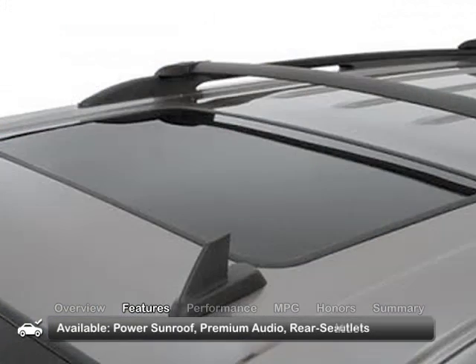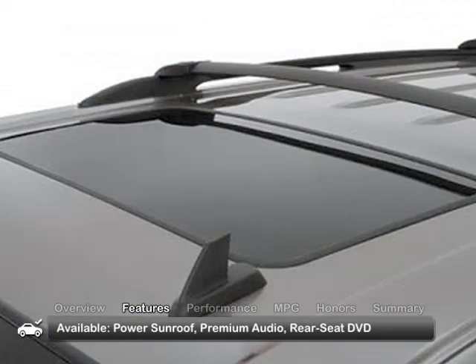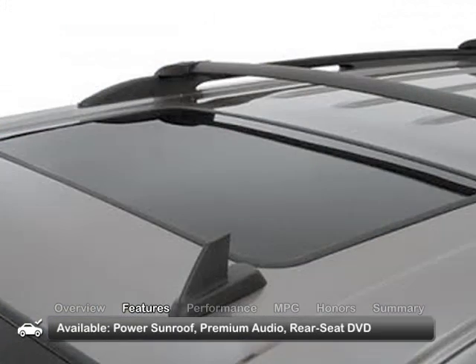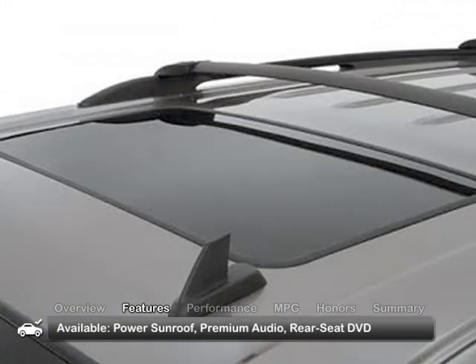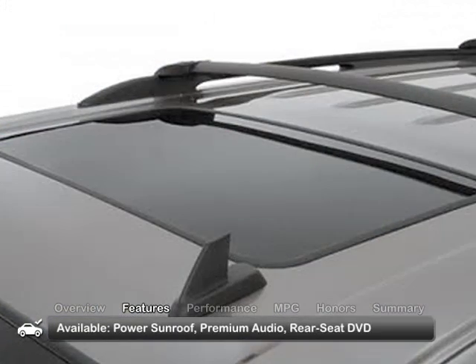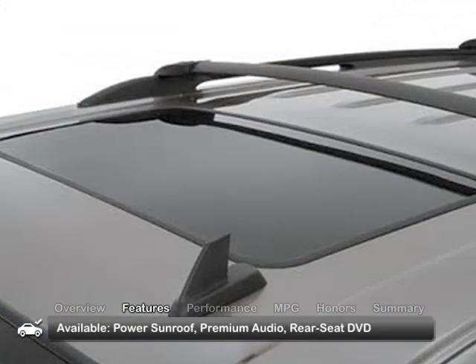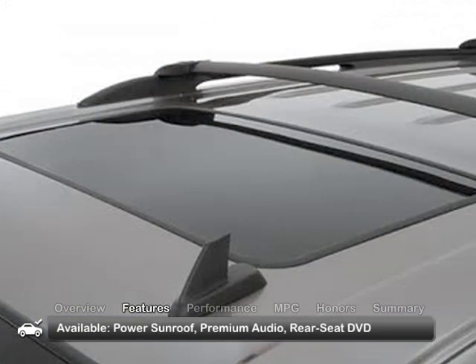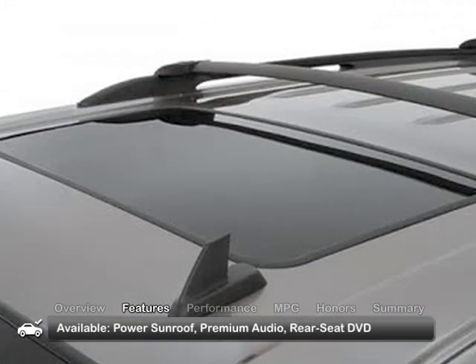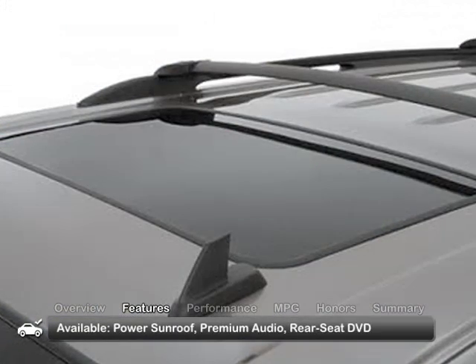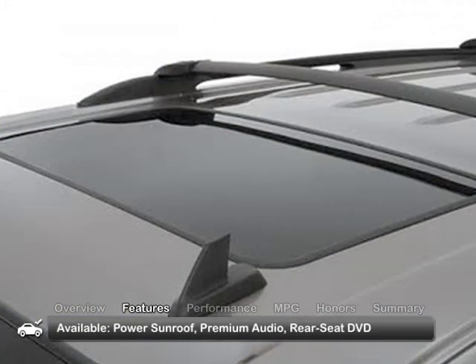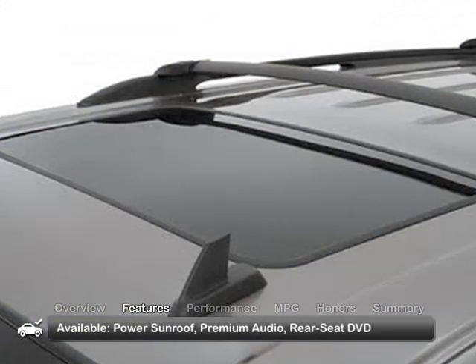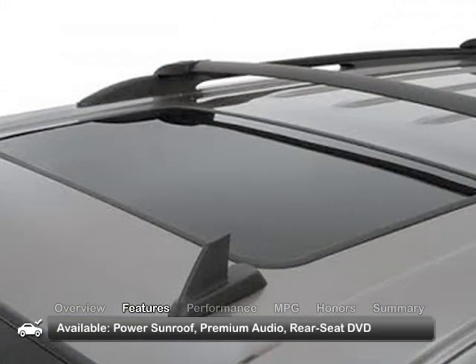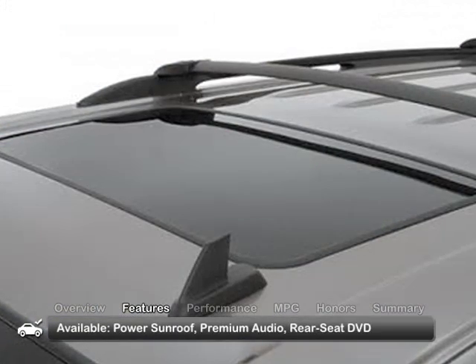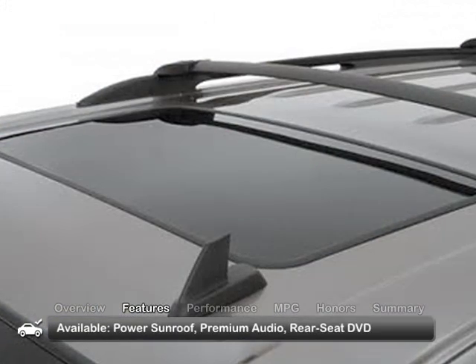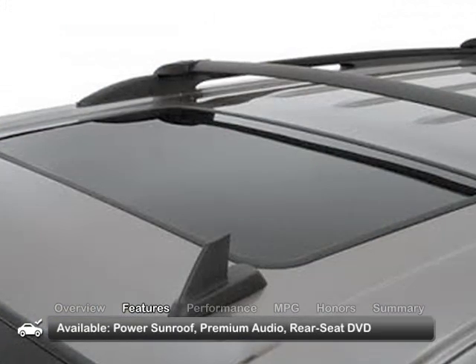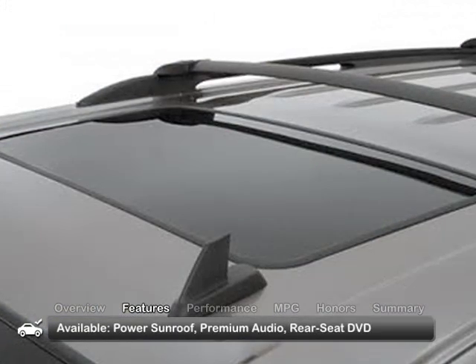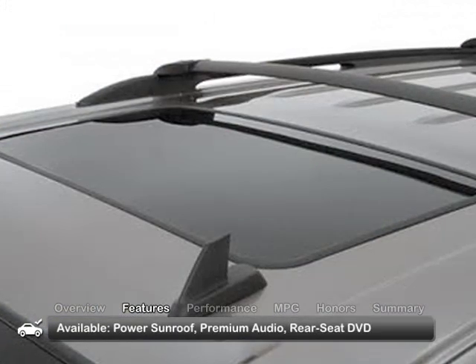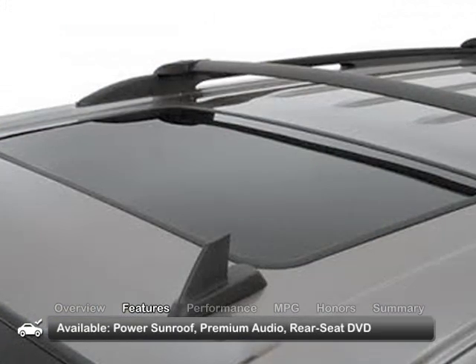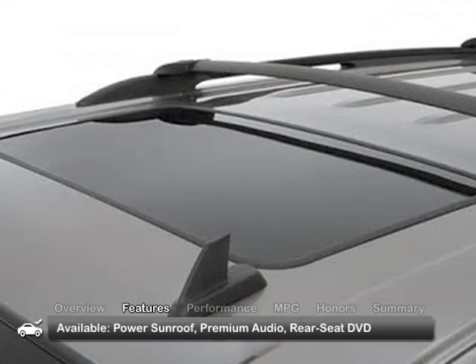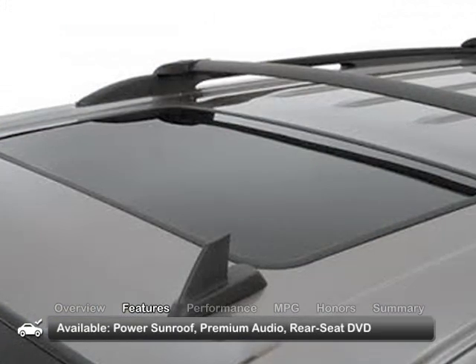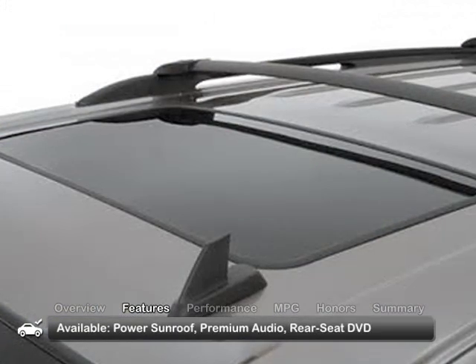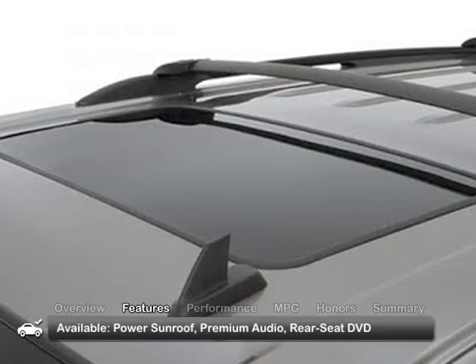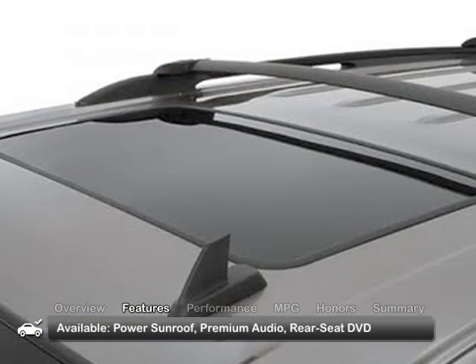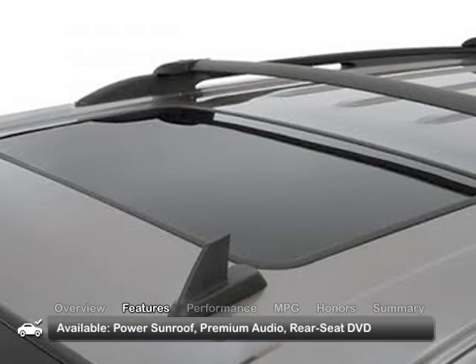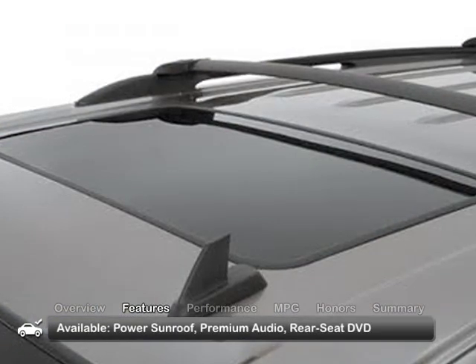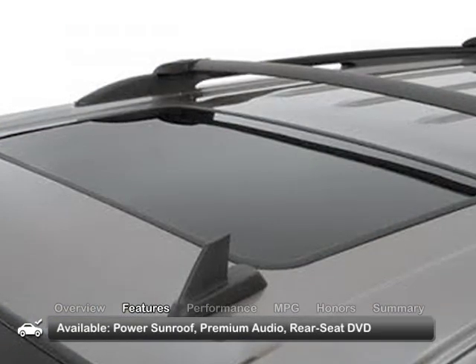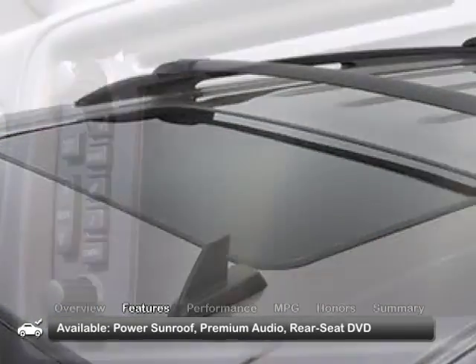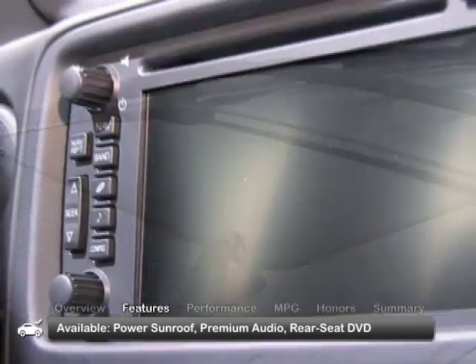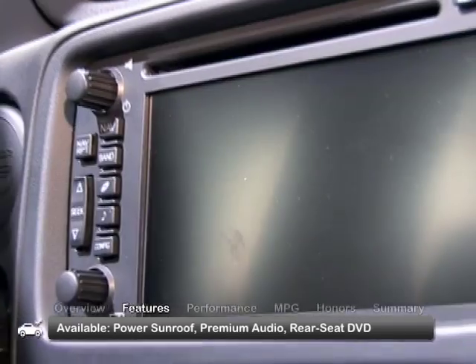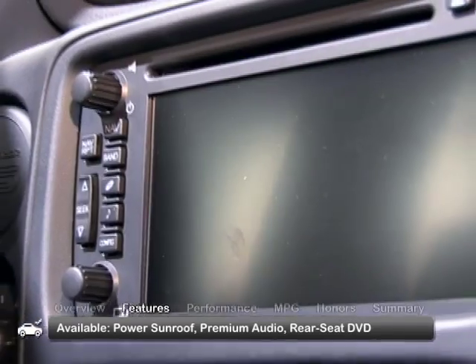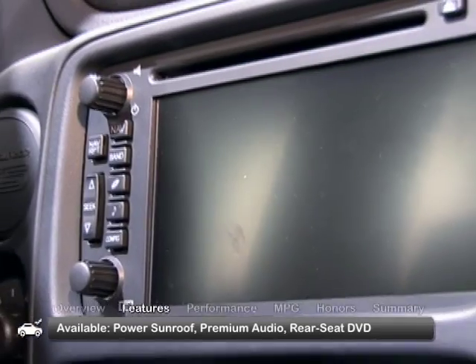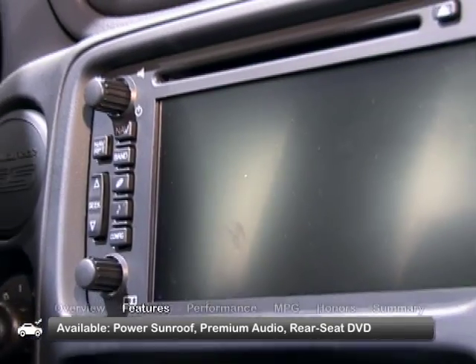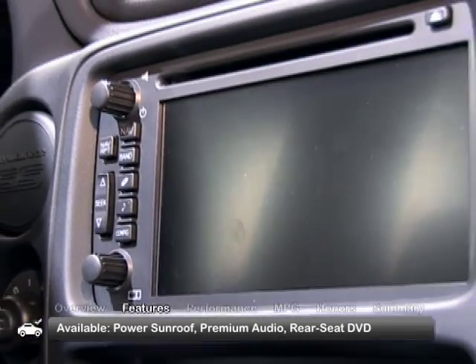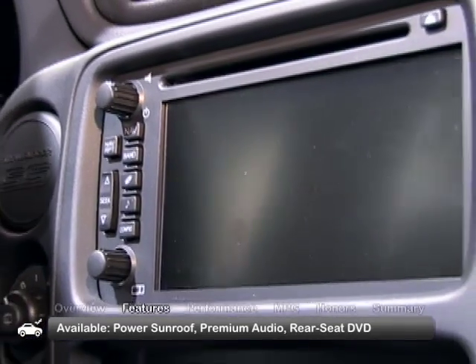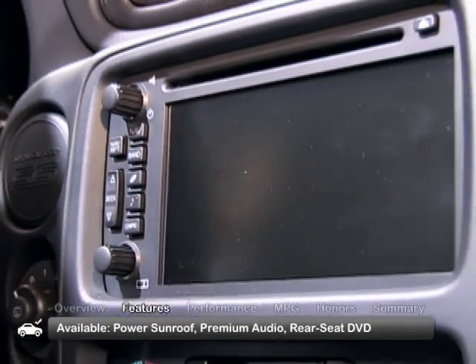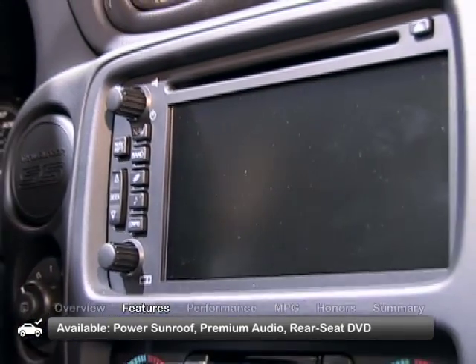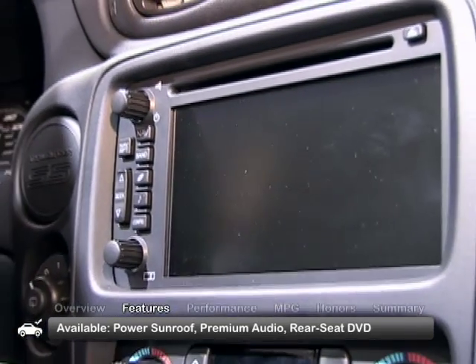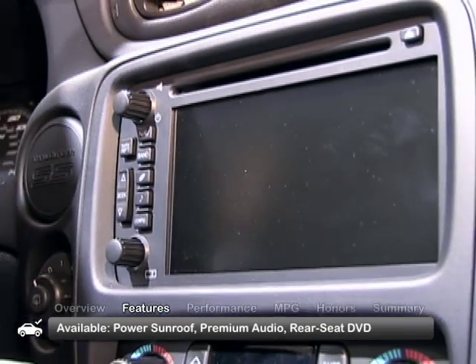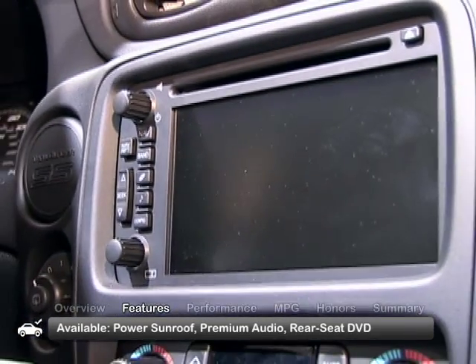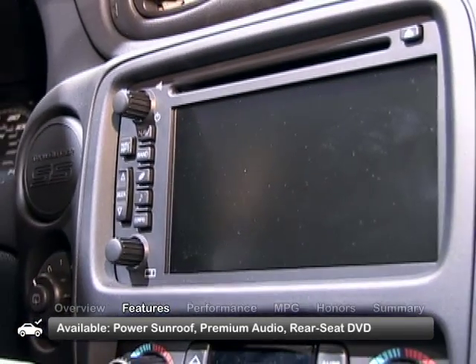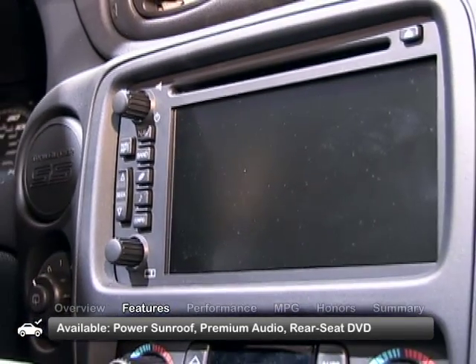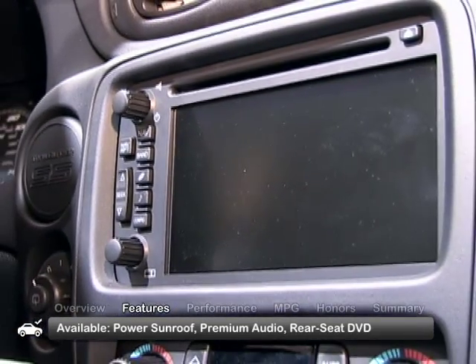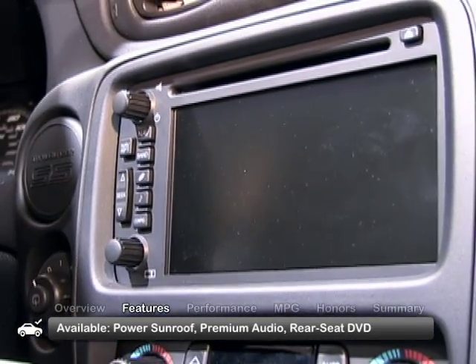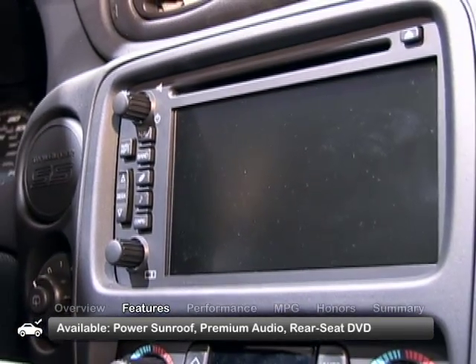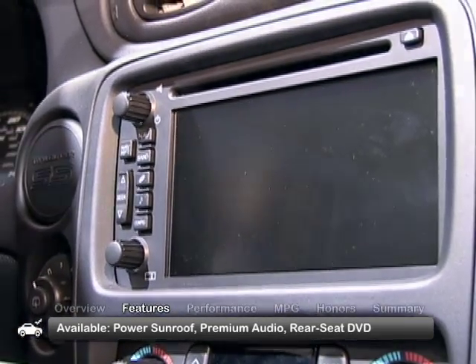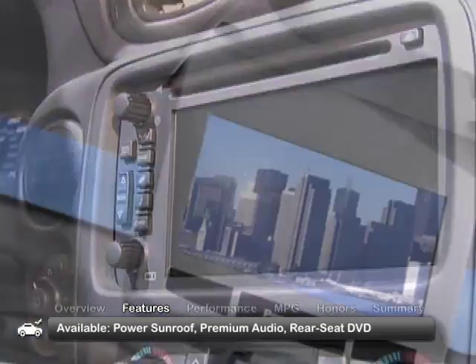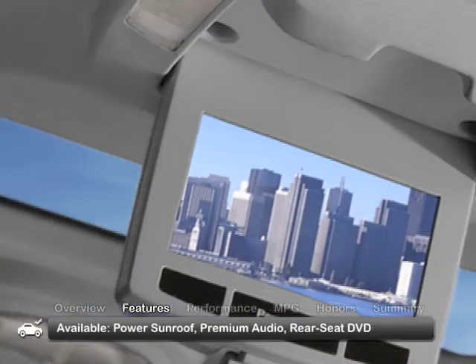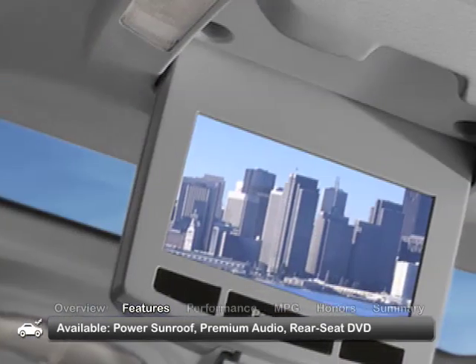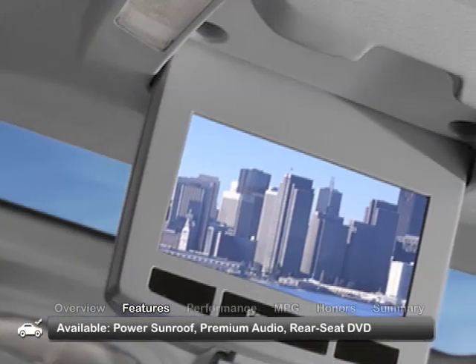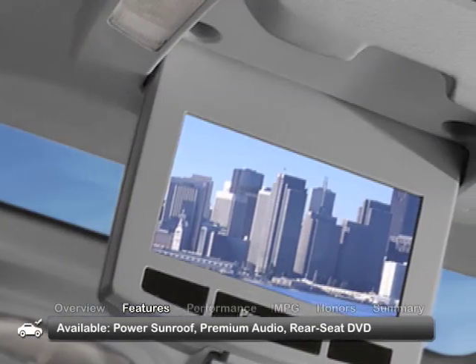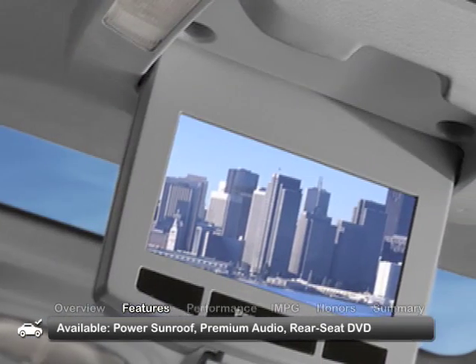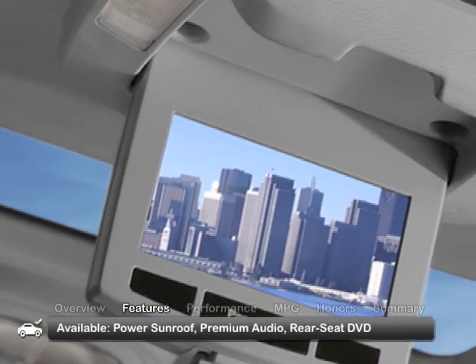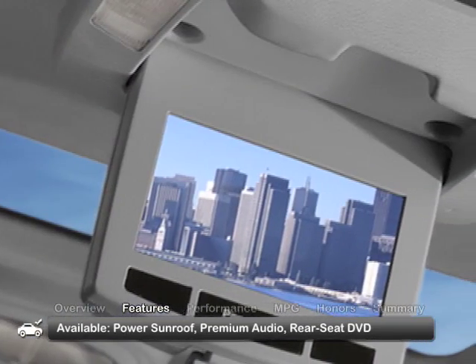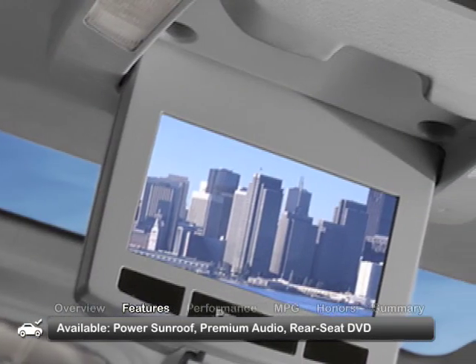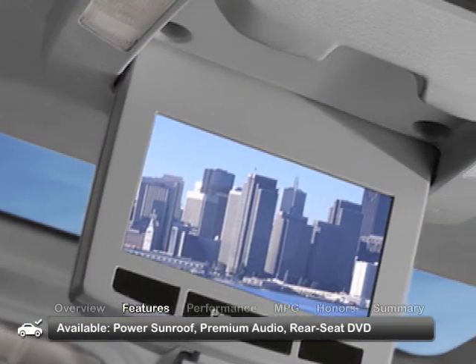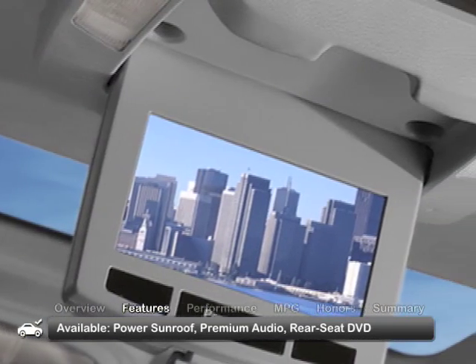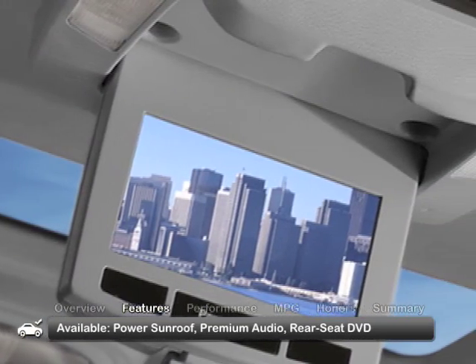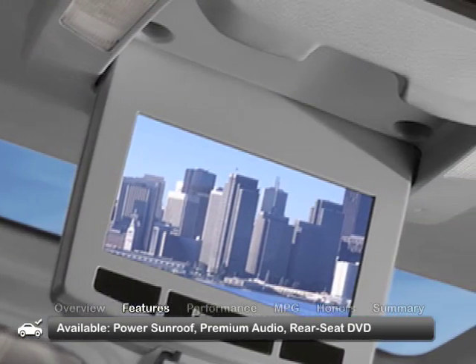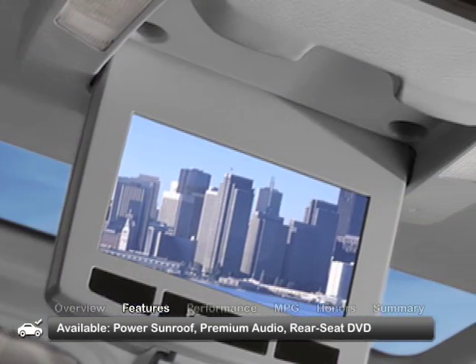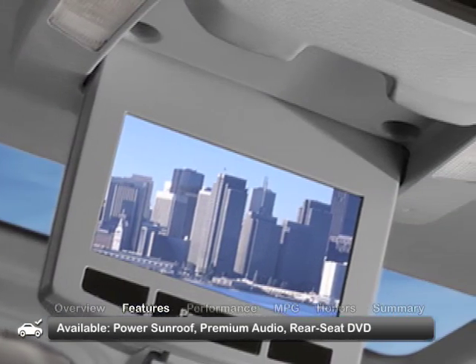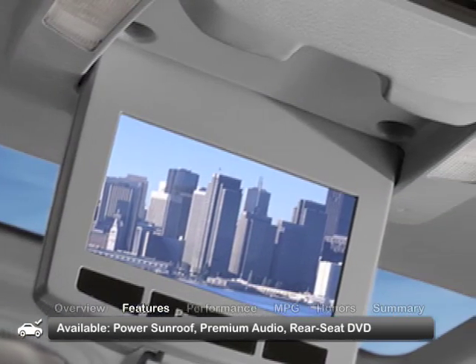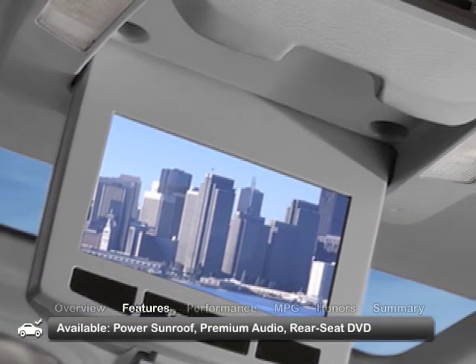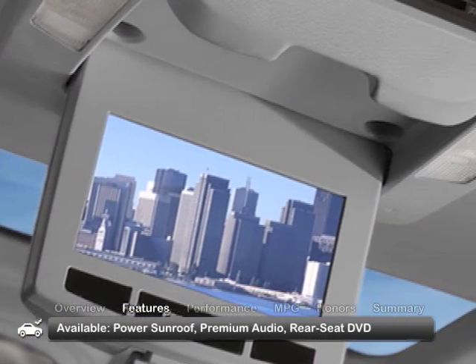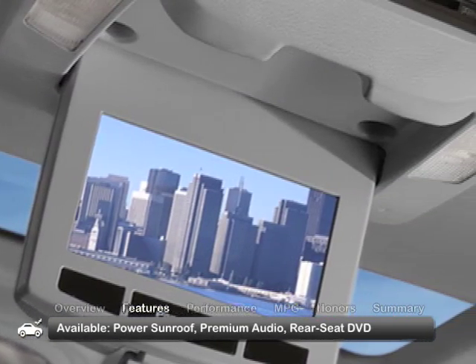An available sun and sound package includes a sunroof, navigation, premium audio, and a rear DVD entertainment unit.